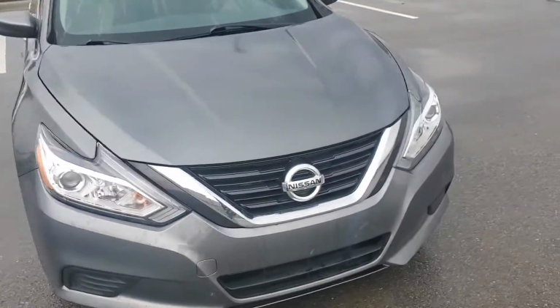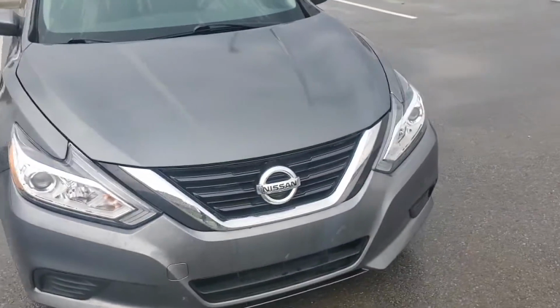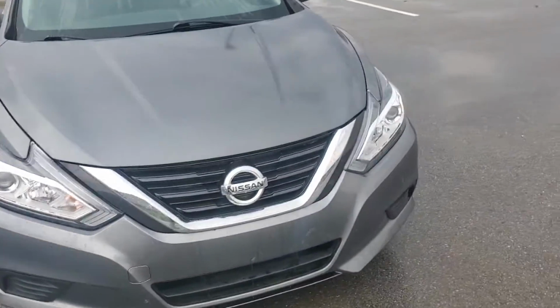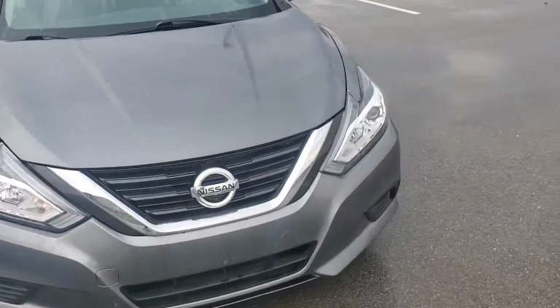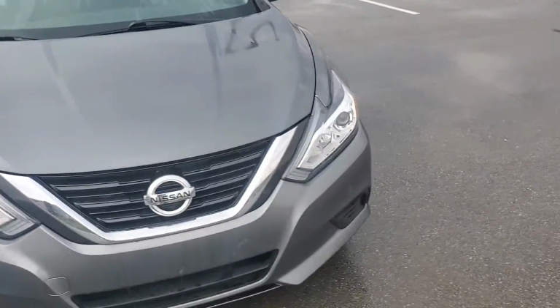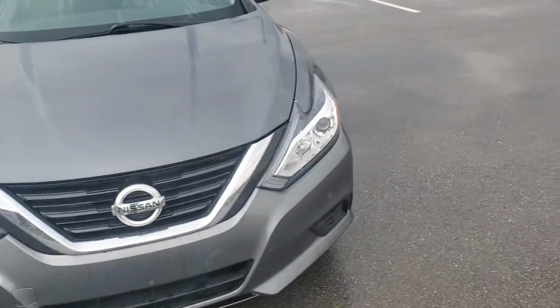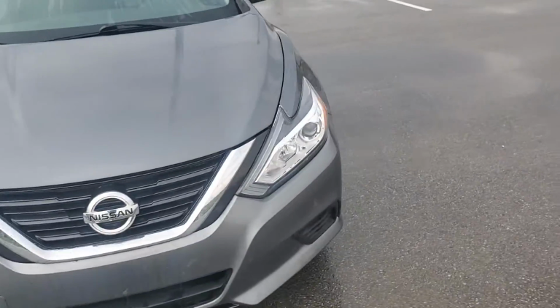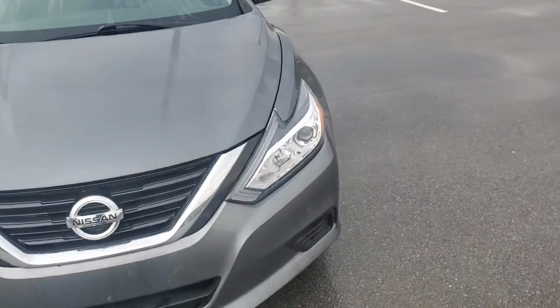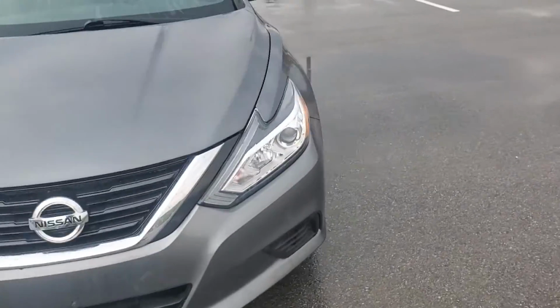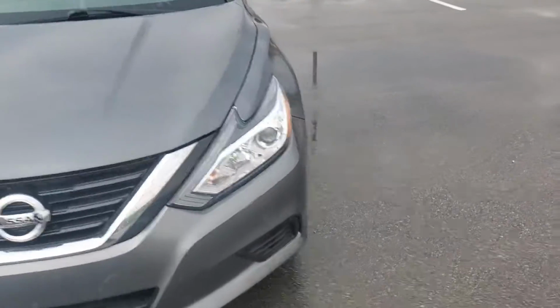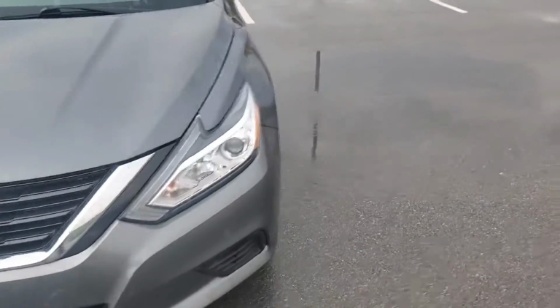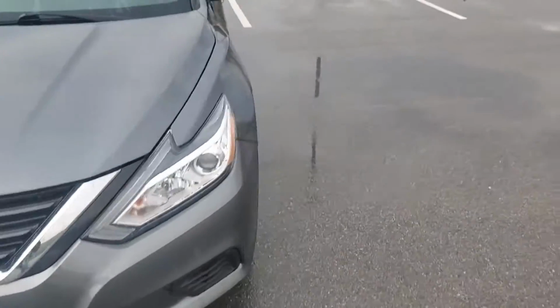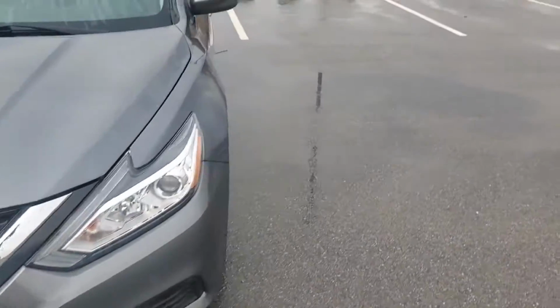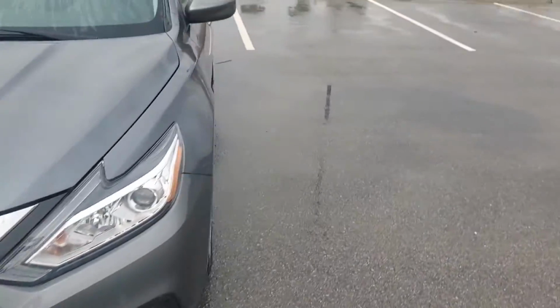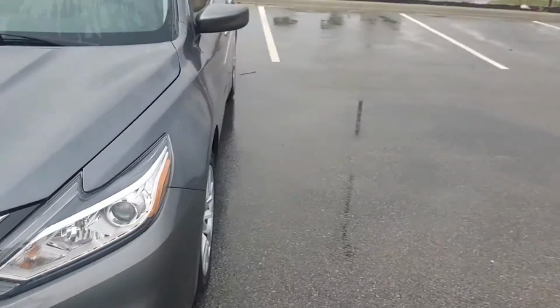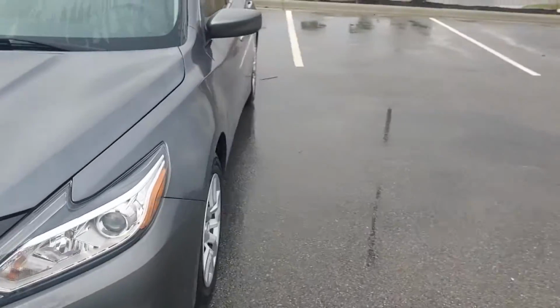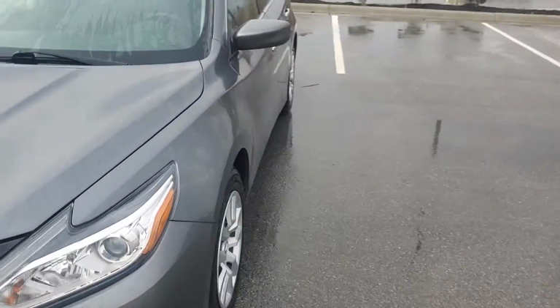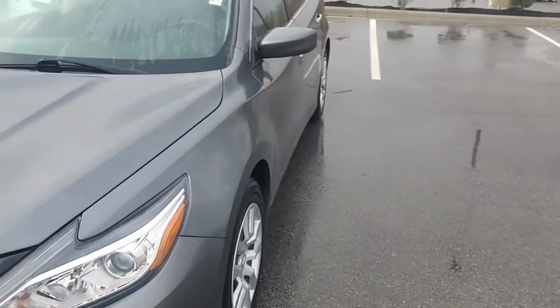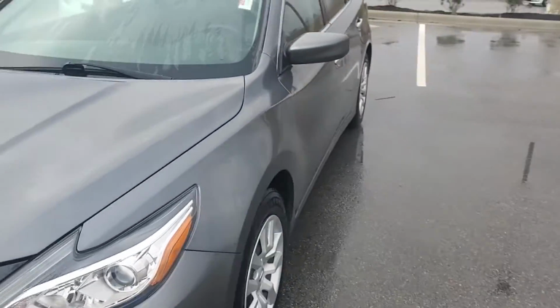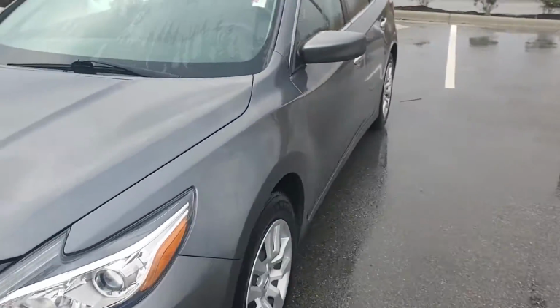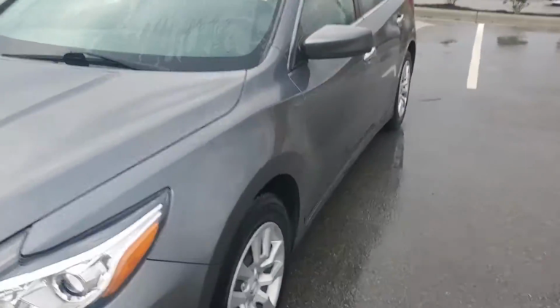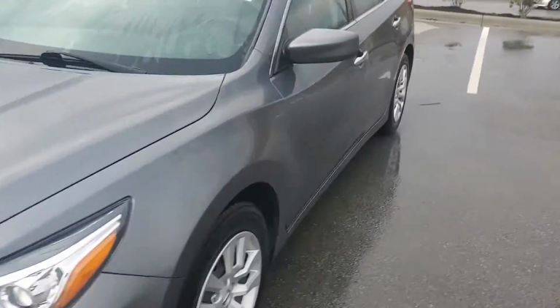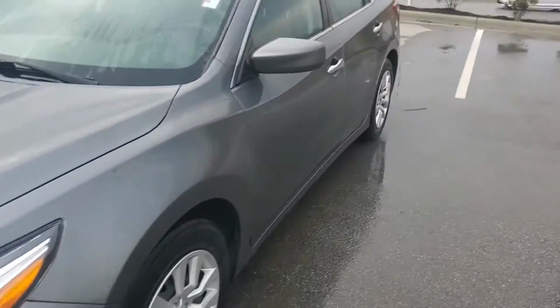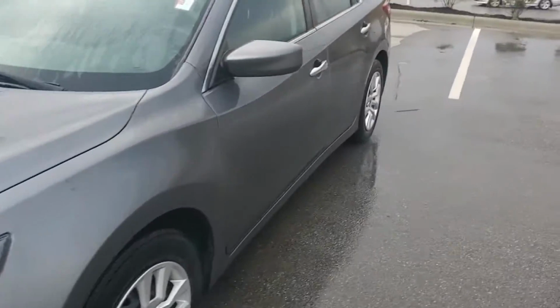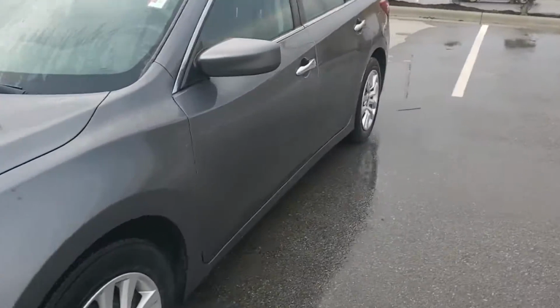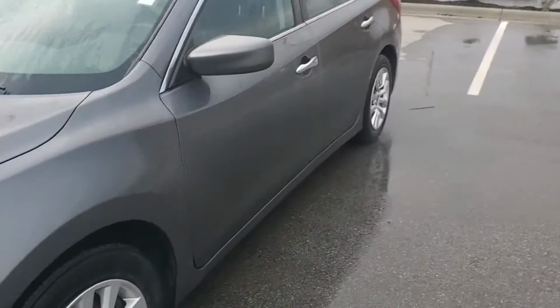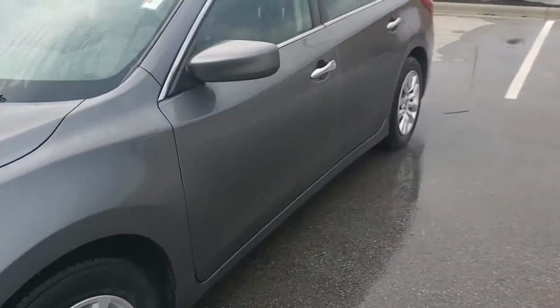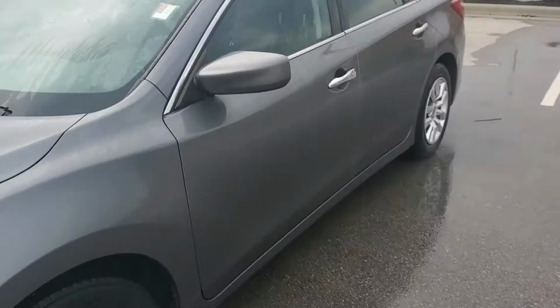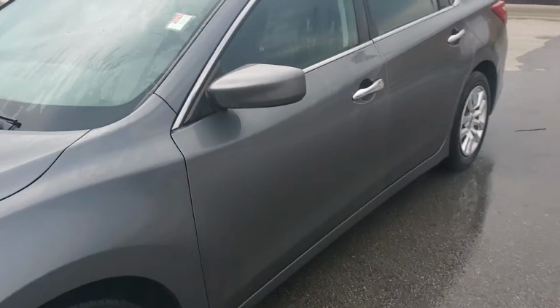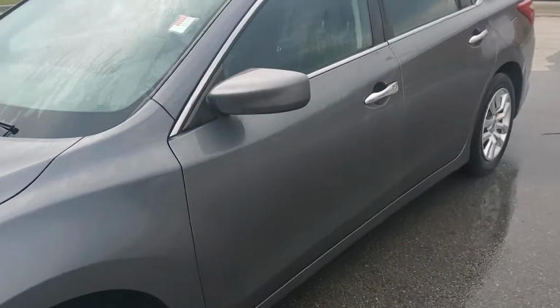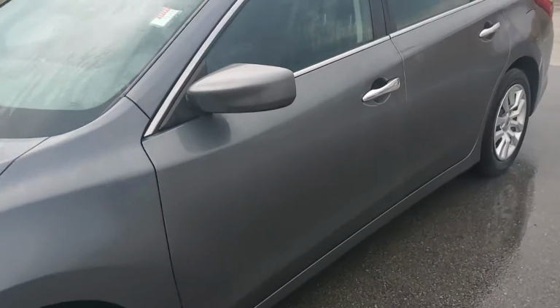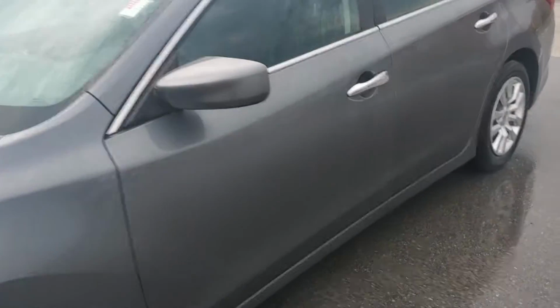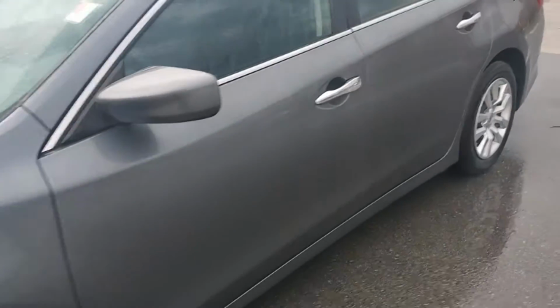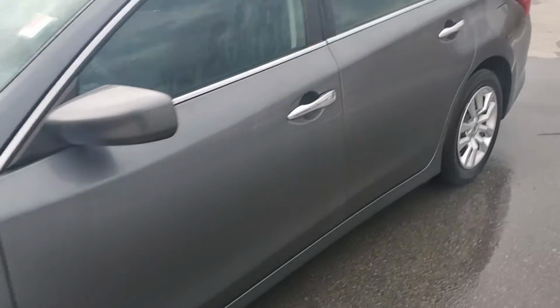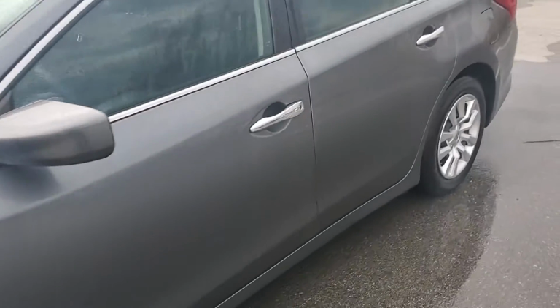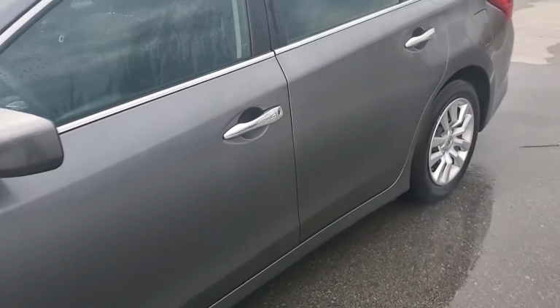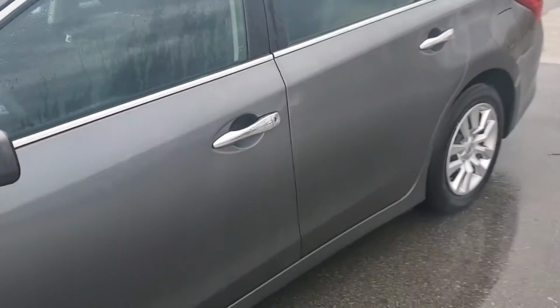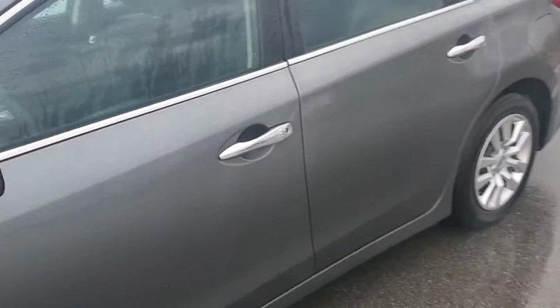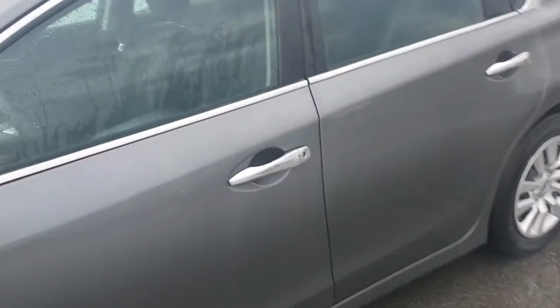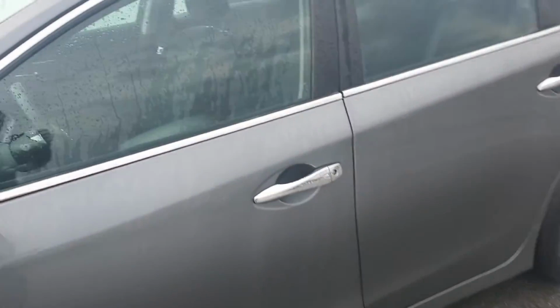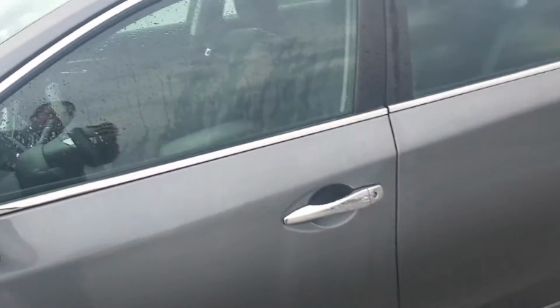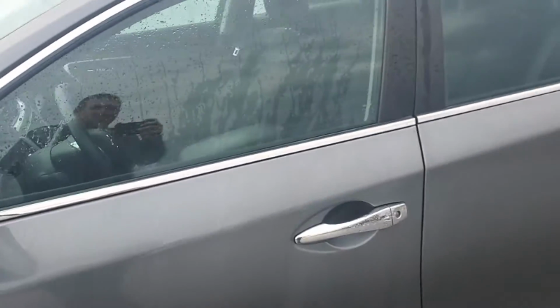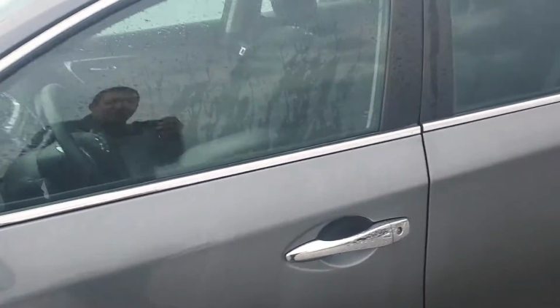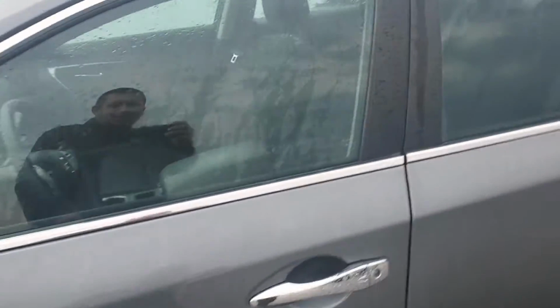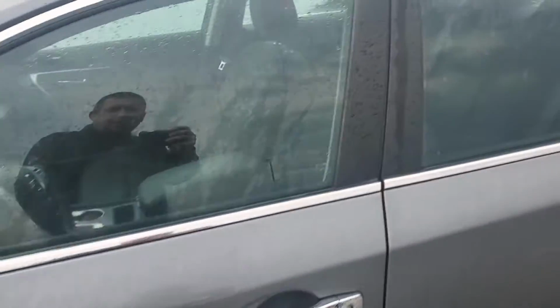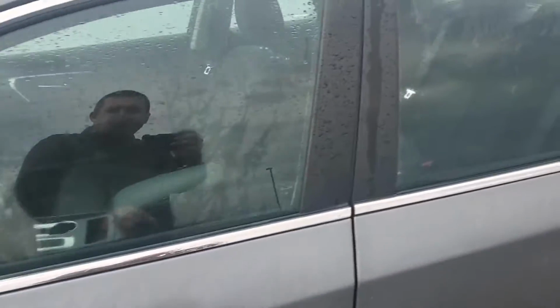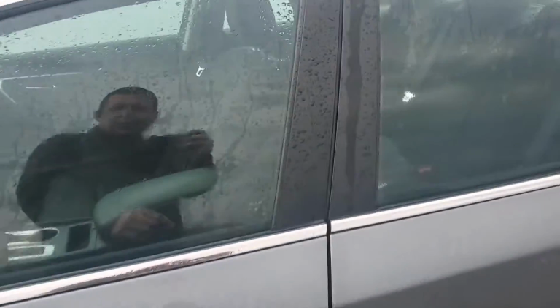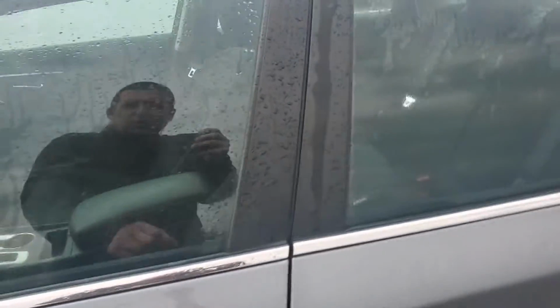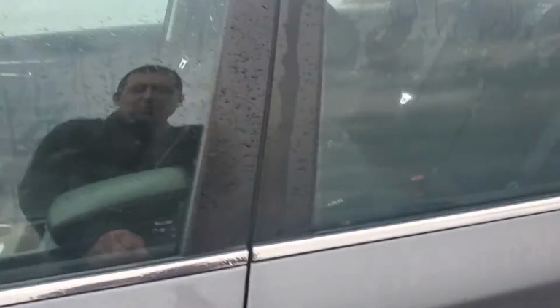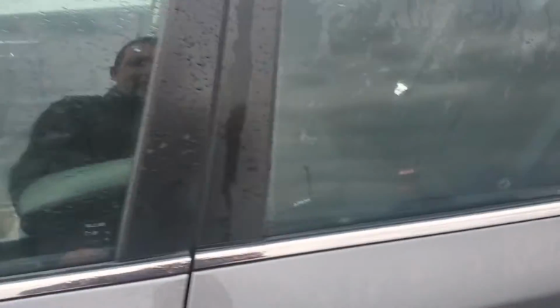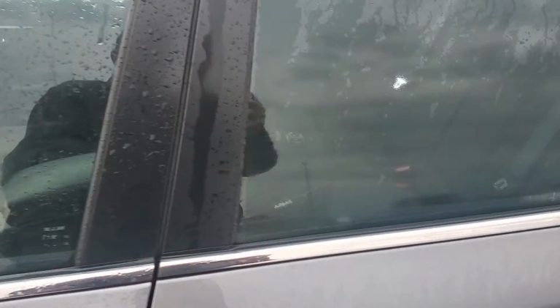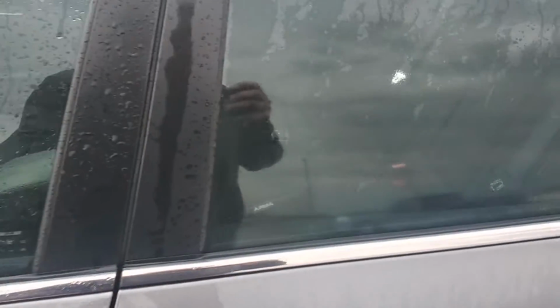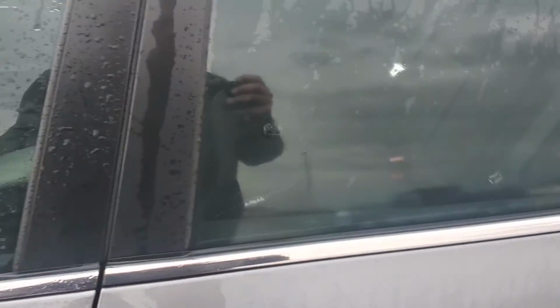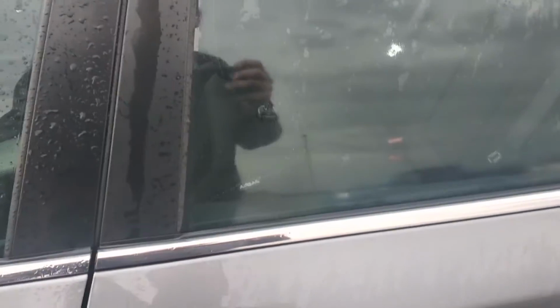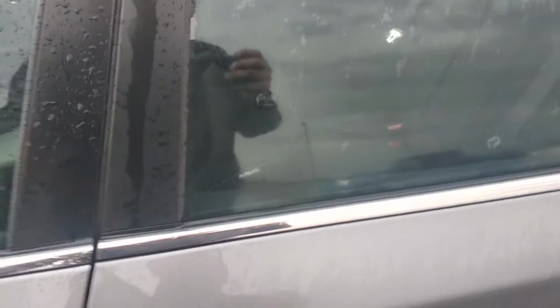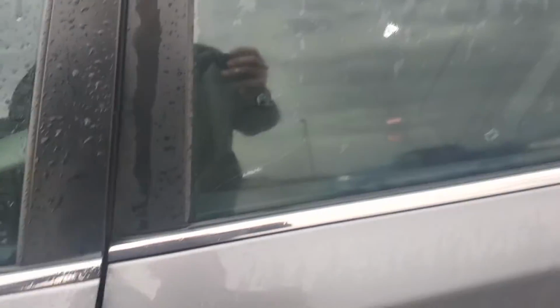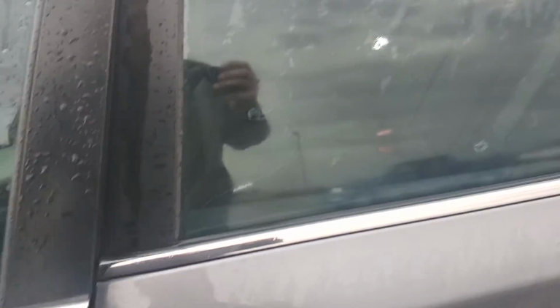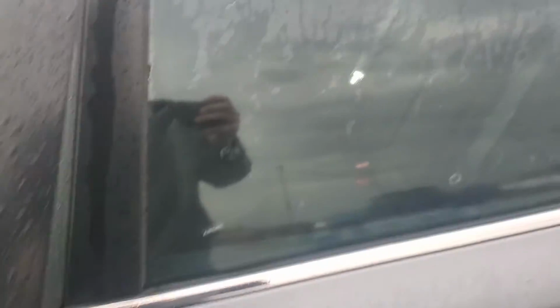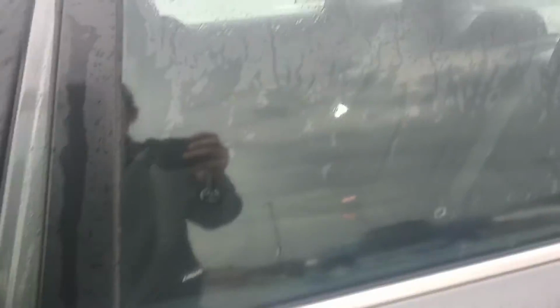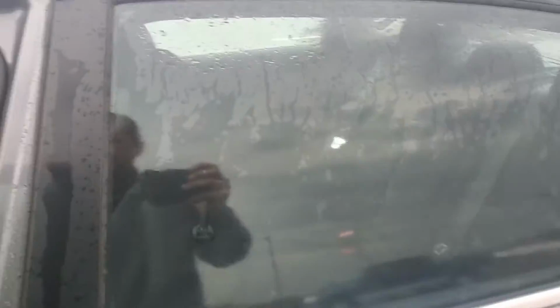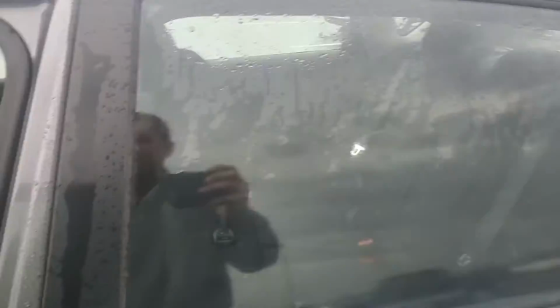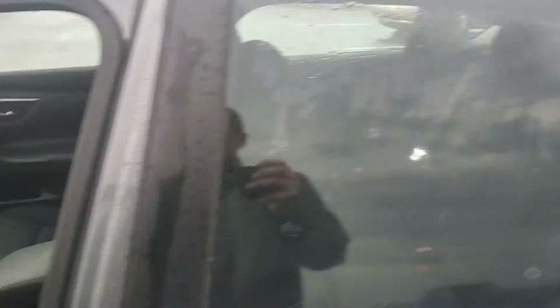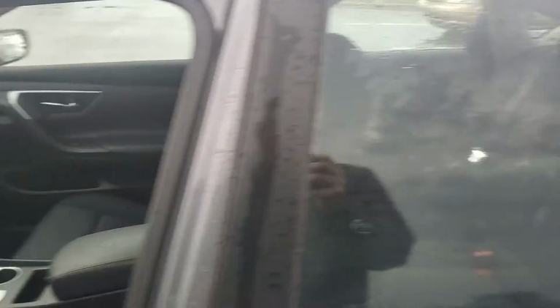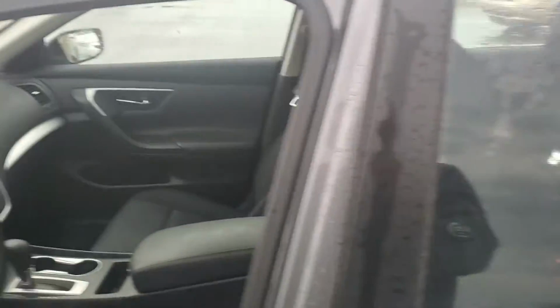If you have any questions at all, please feel free to give me a call. I'm going to go ahead and show you the inside of the vehicle.